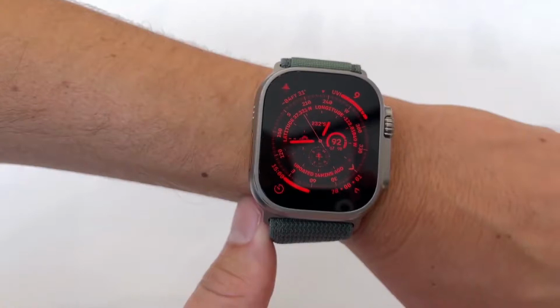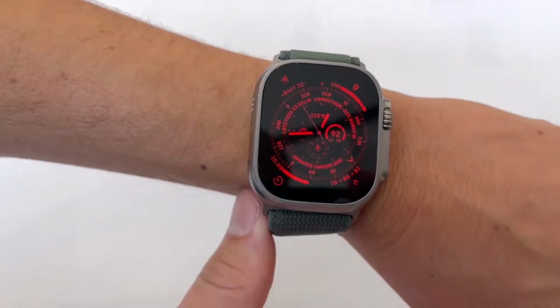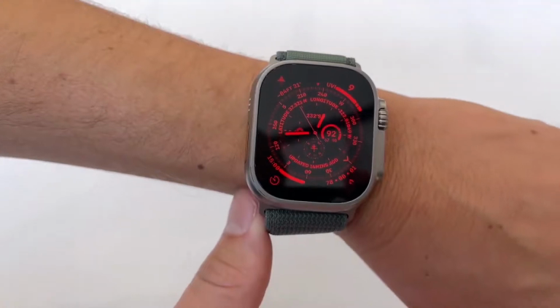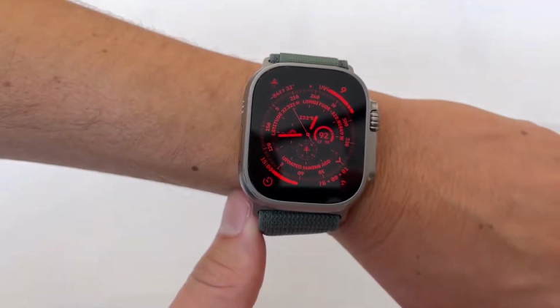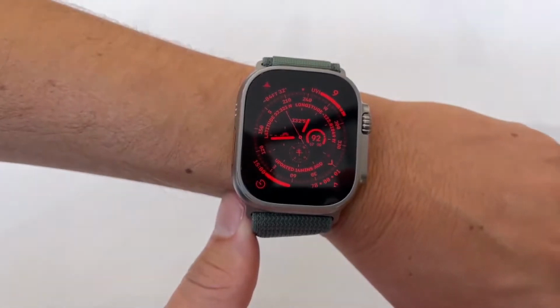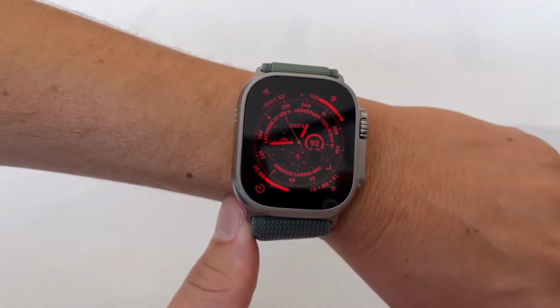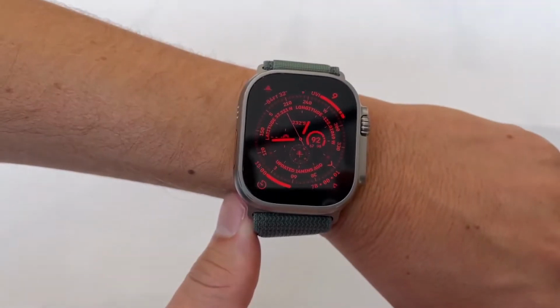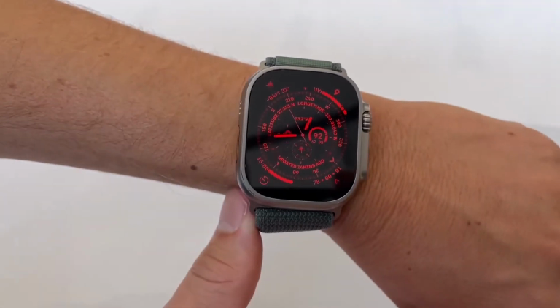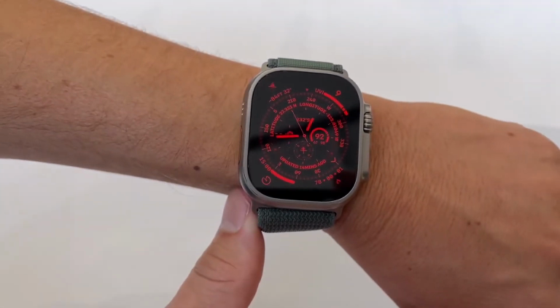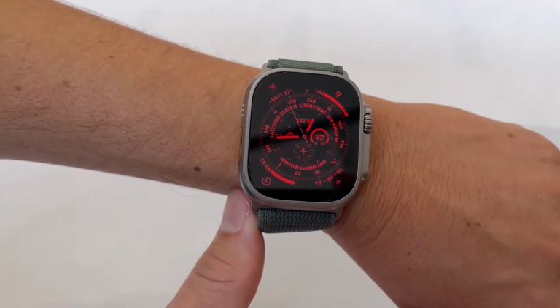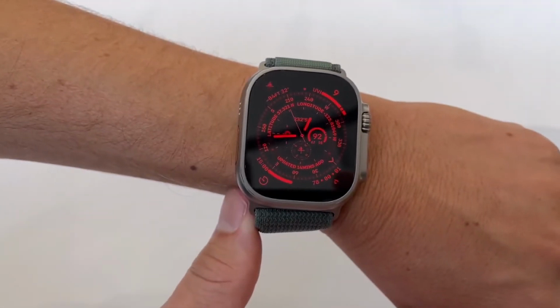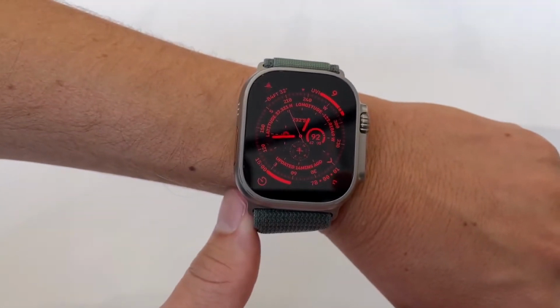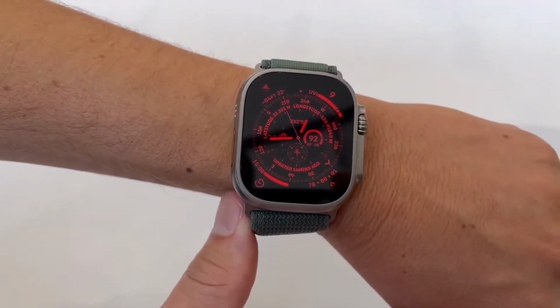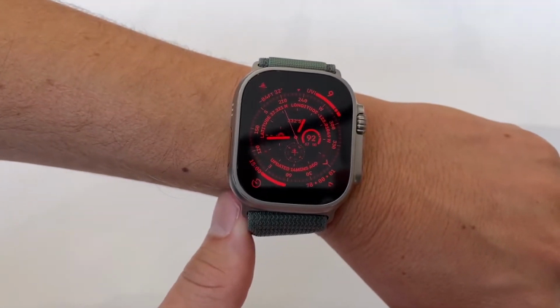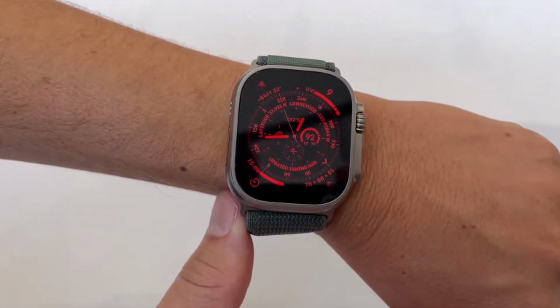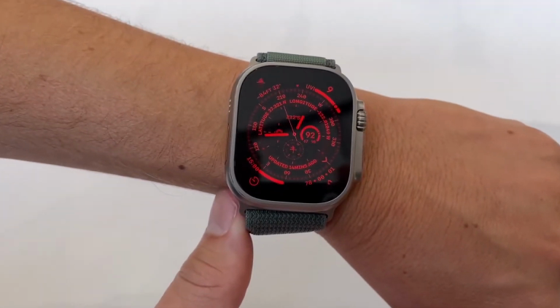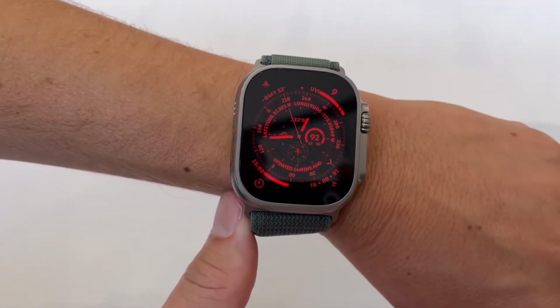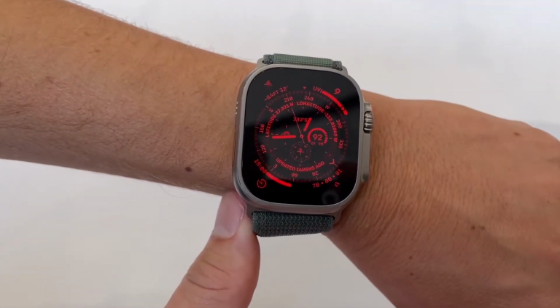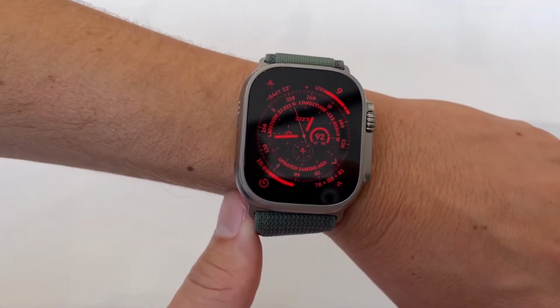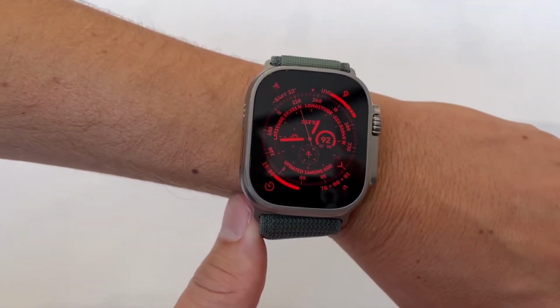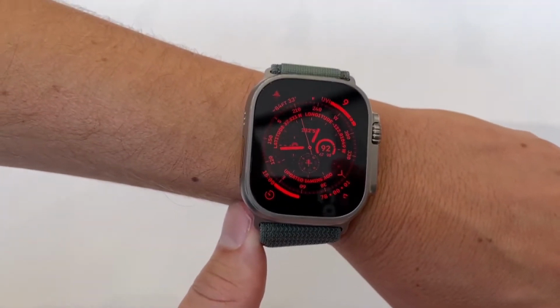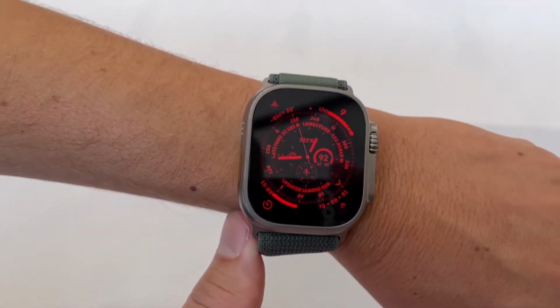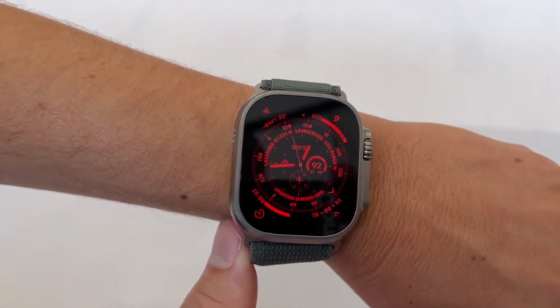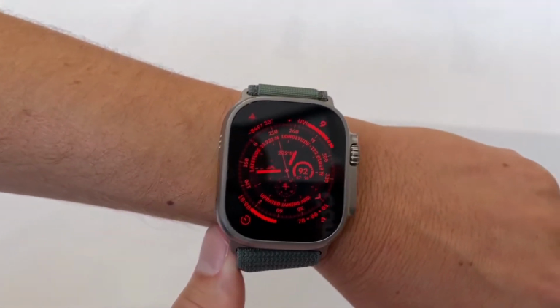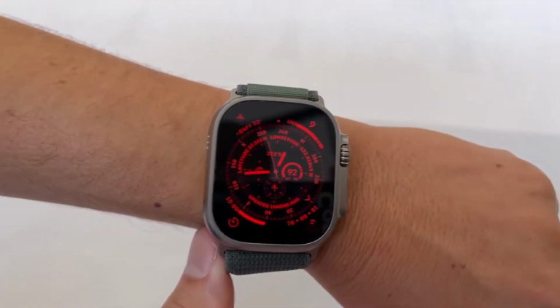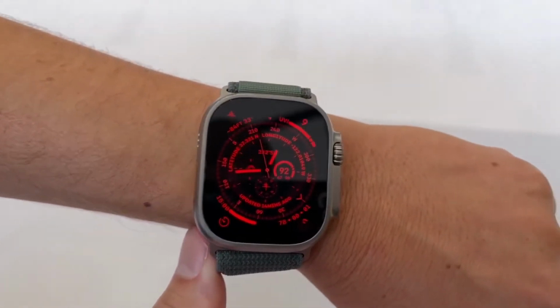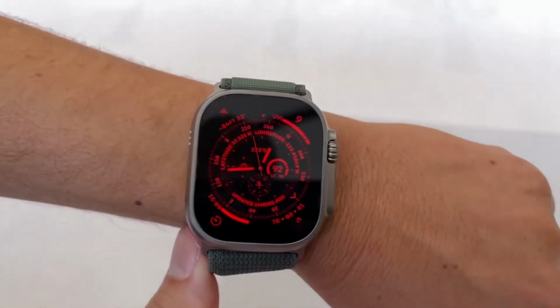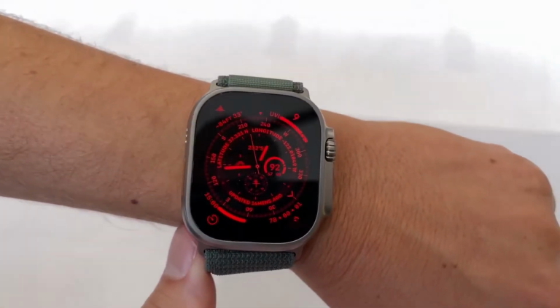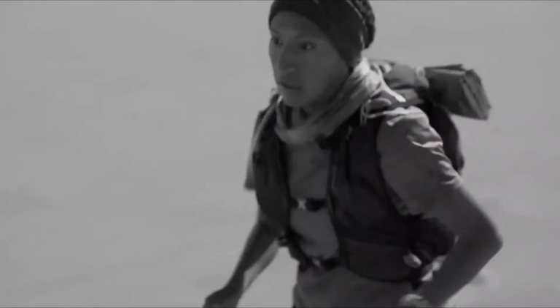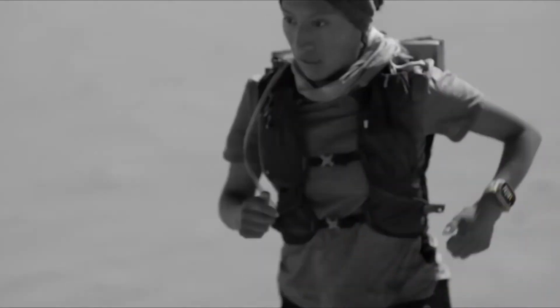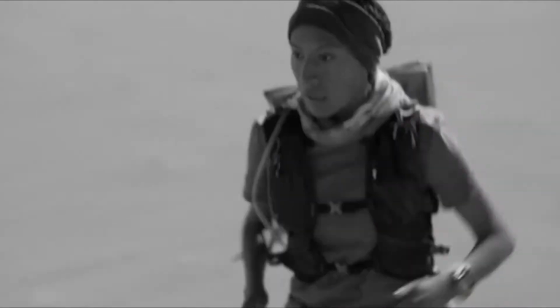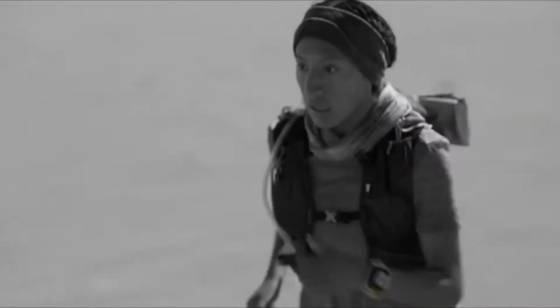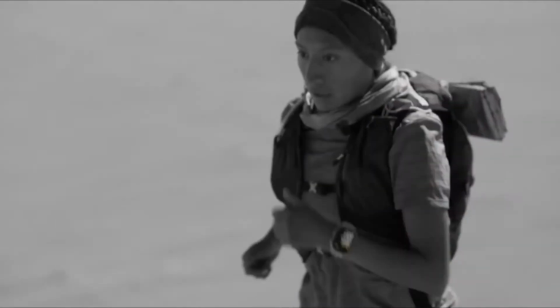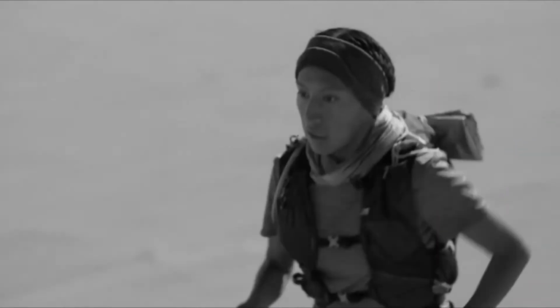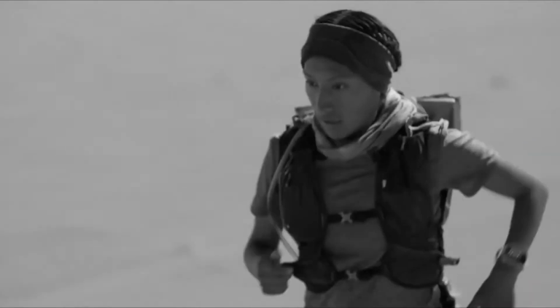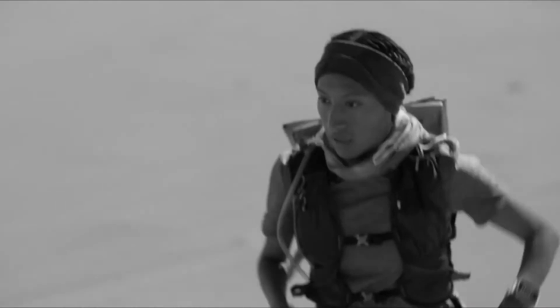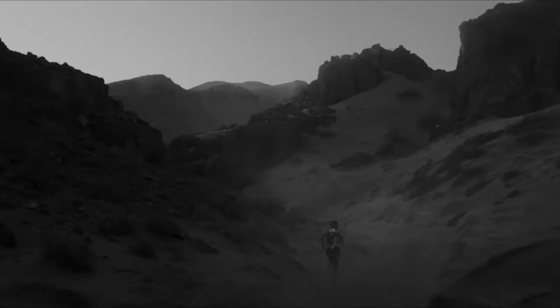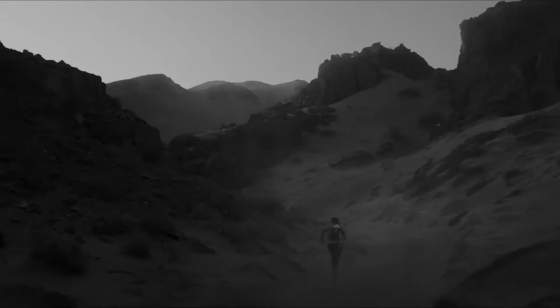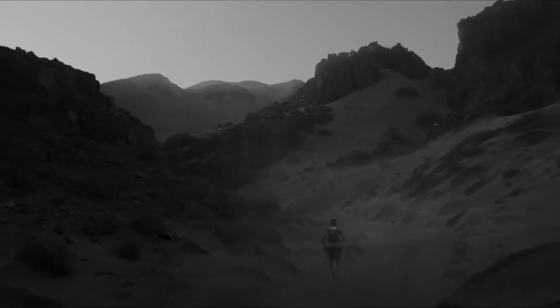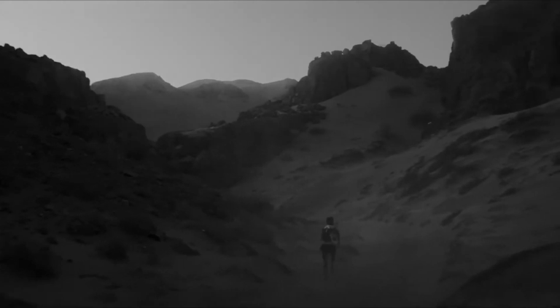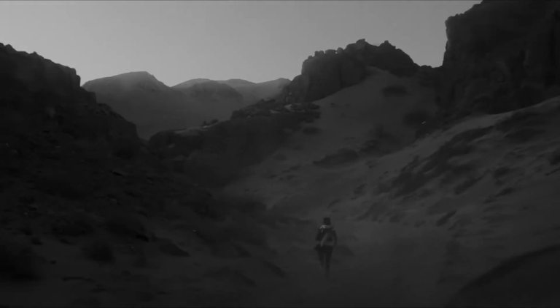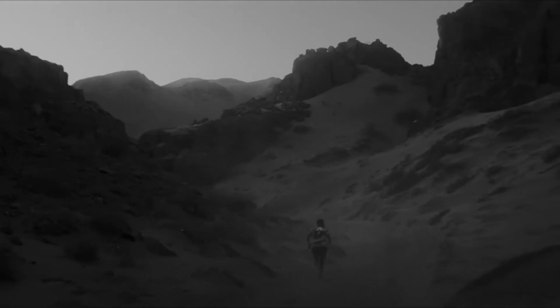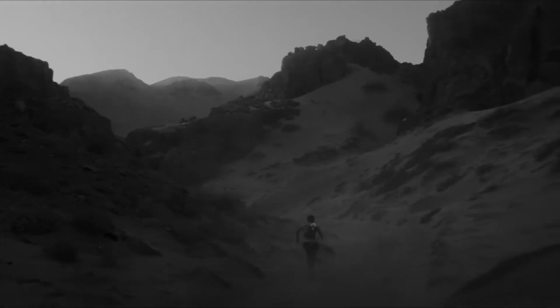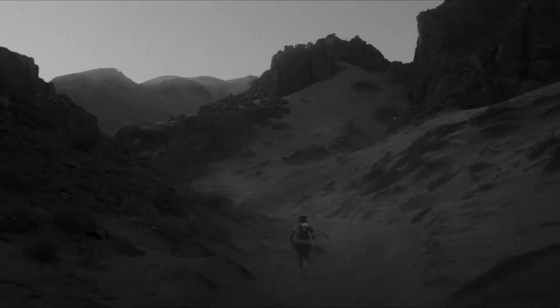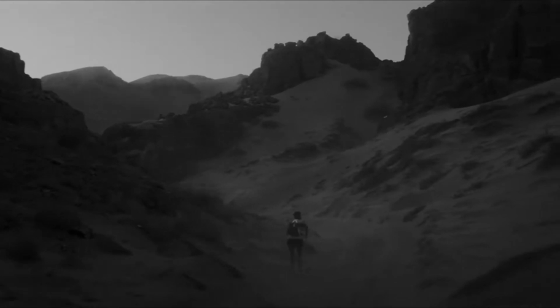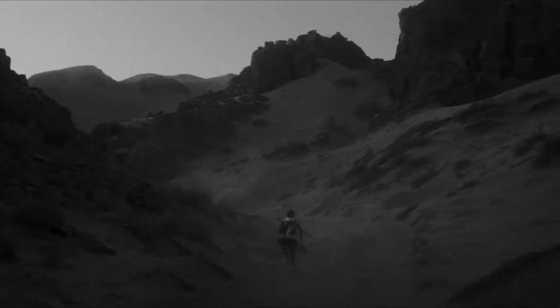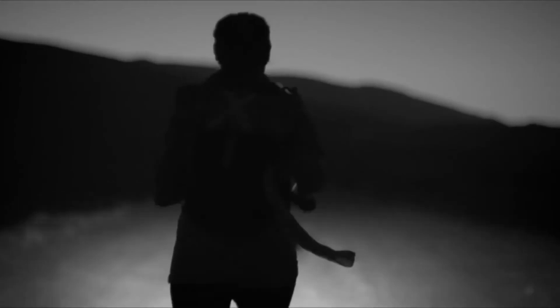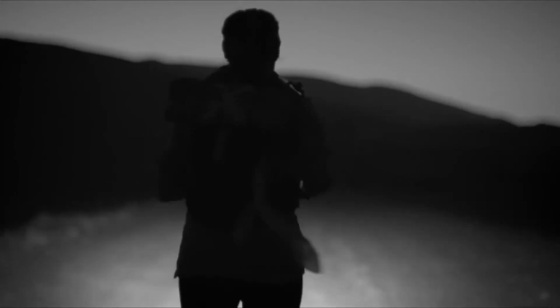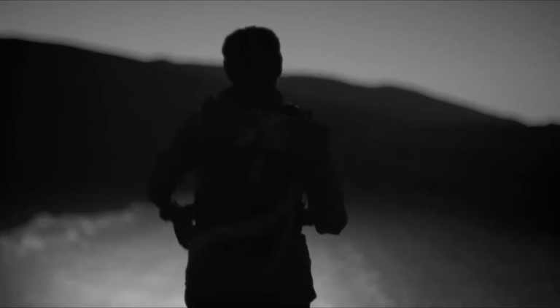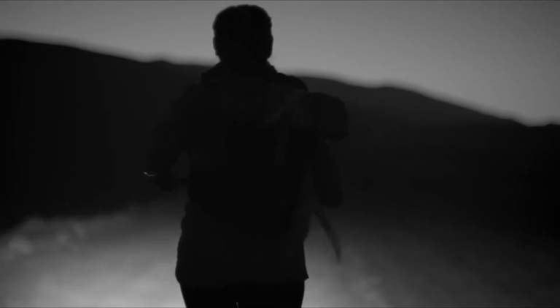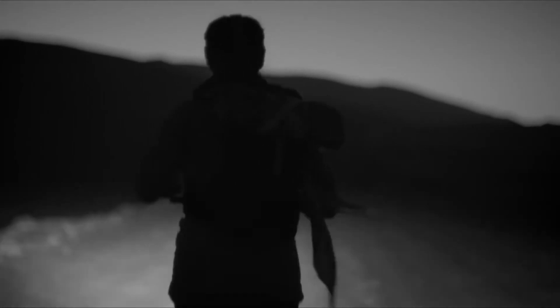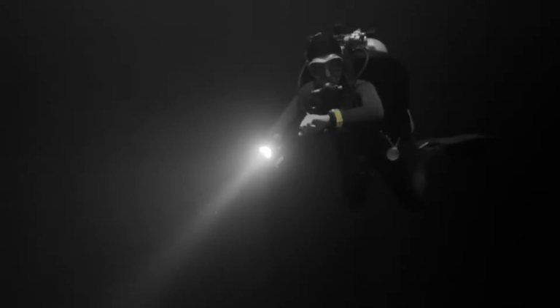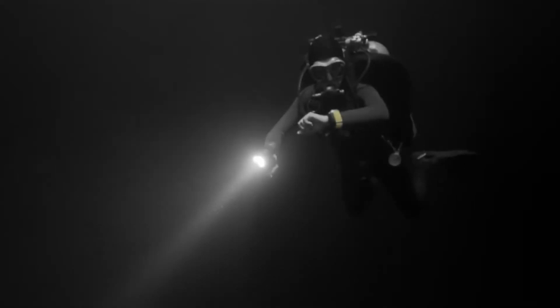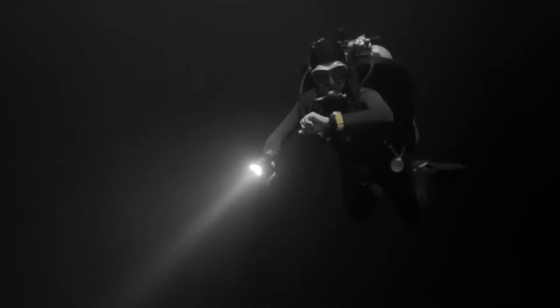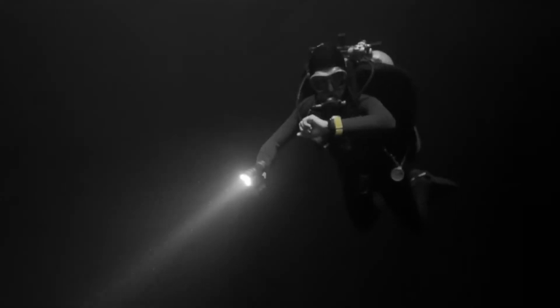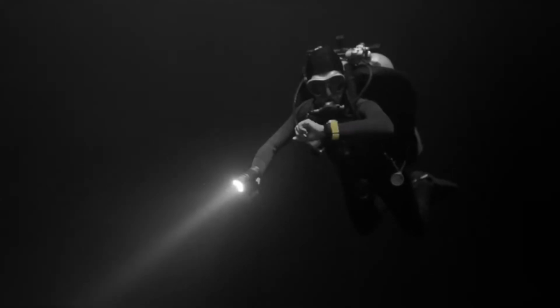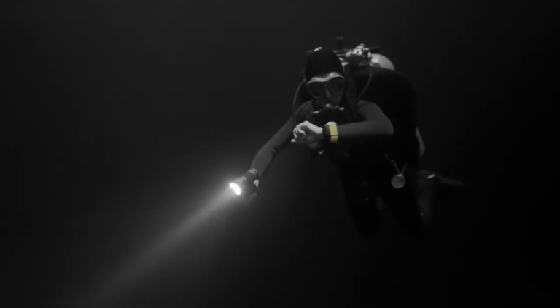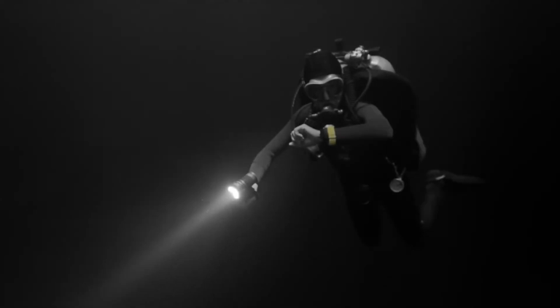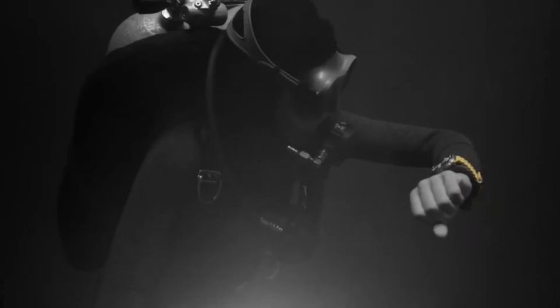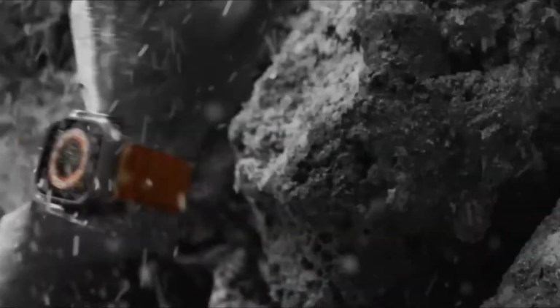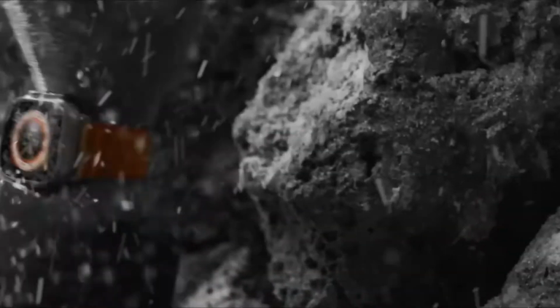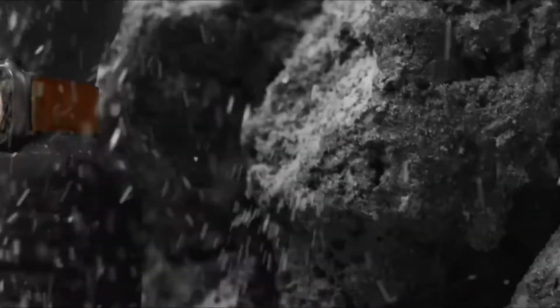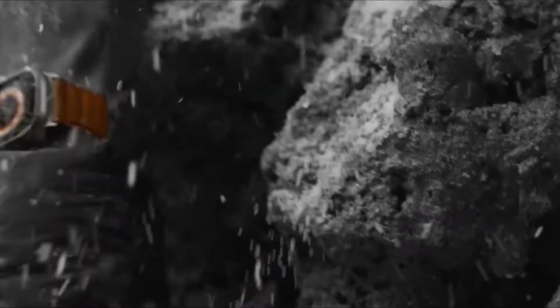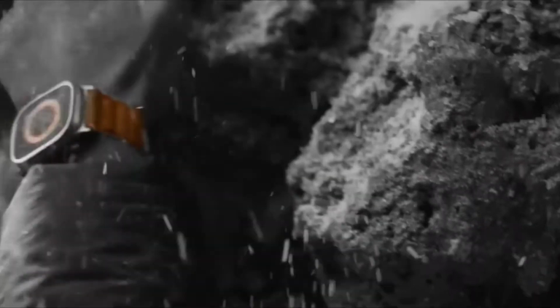Apple unveiled the Apple Watch Ultra, a rugged timepiece made to withstand the rigors of trail running, hiking, diving, and rock climbing.